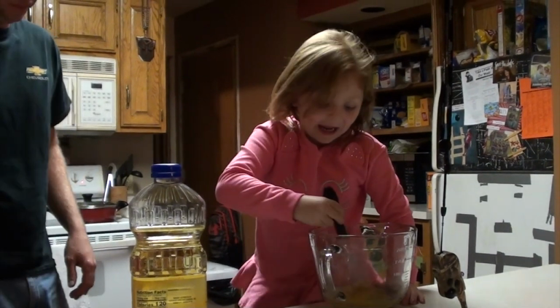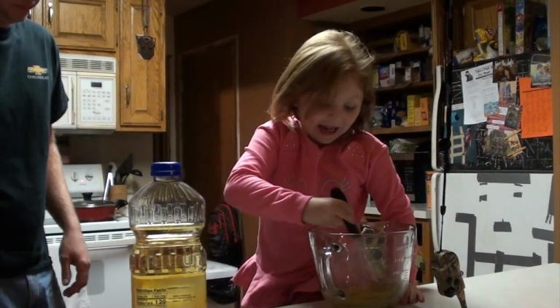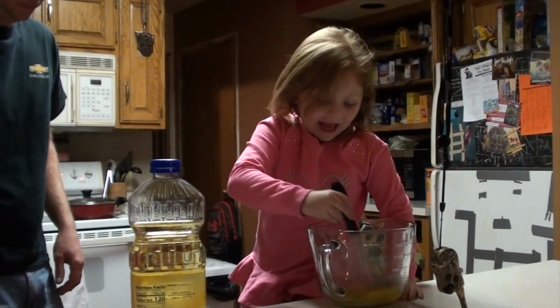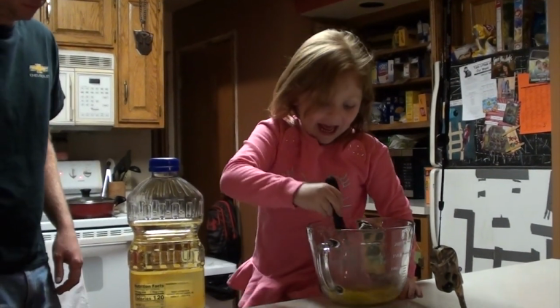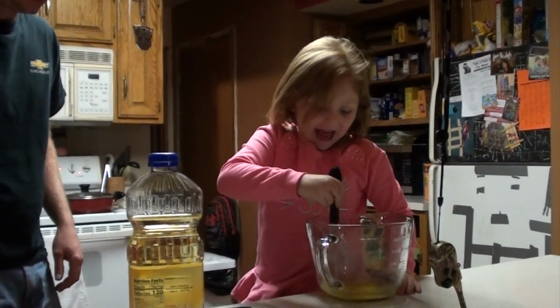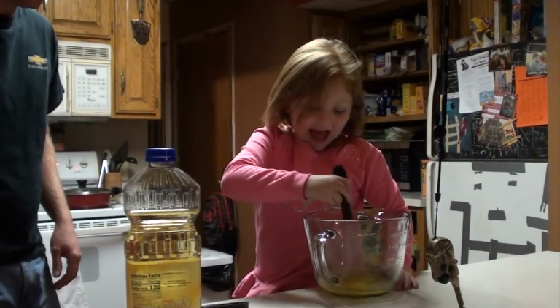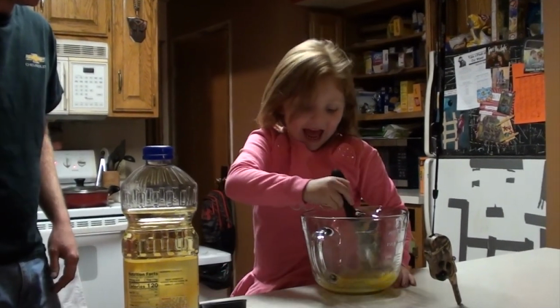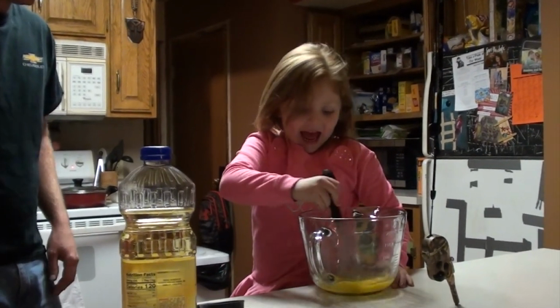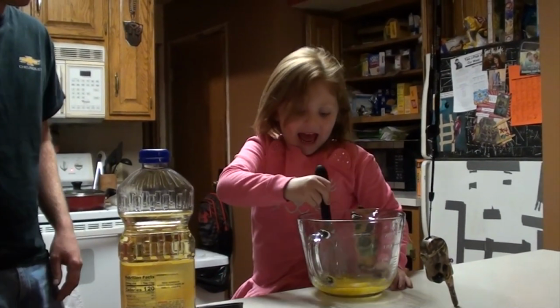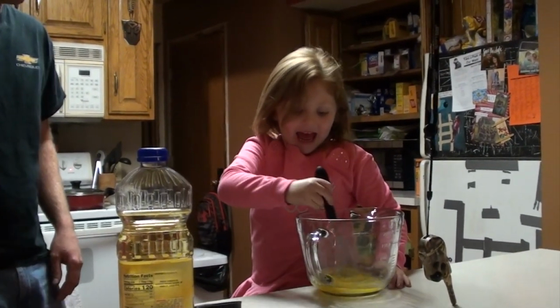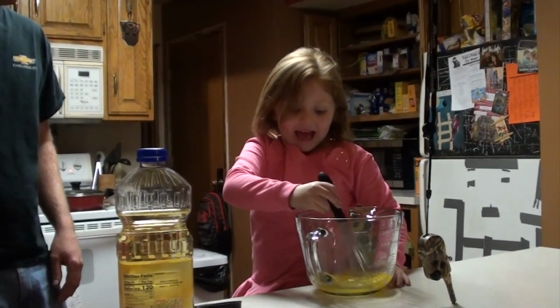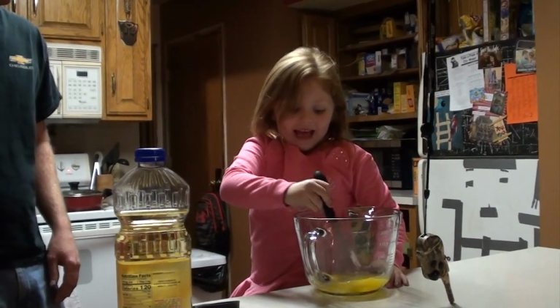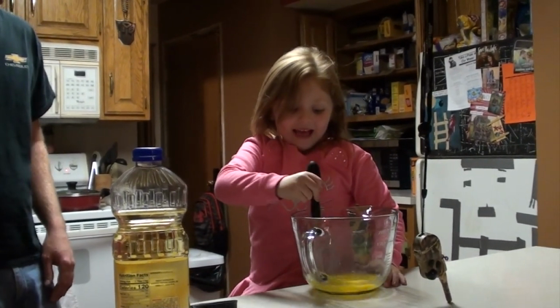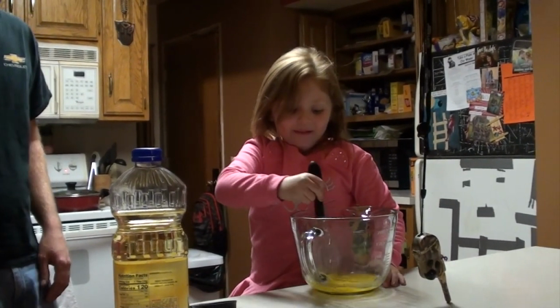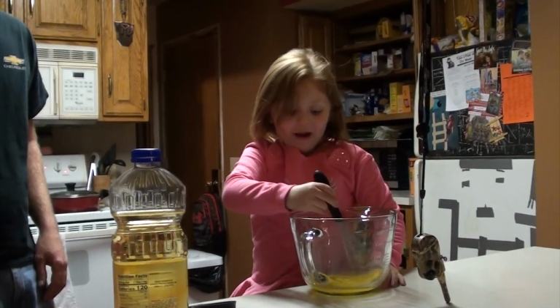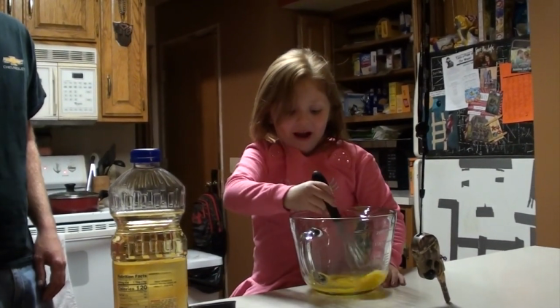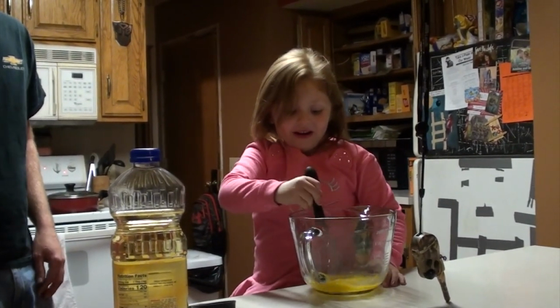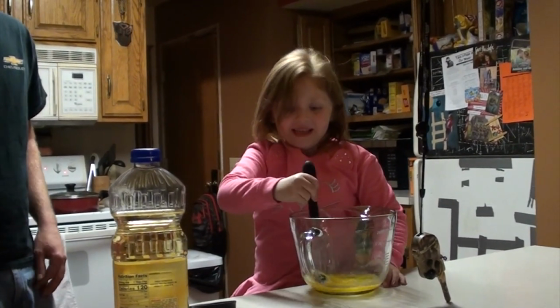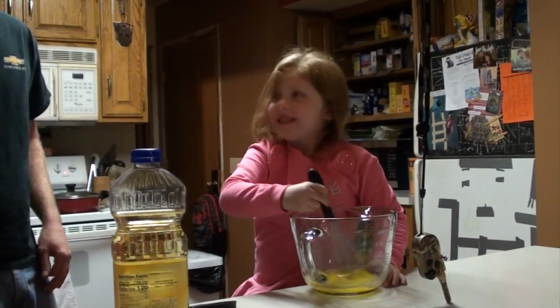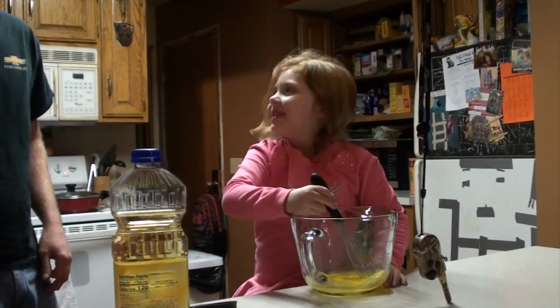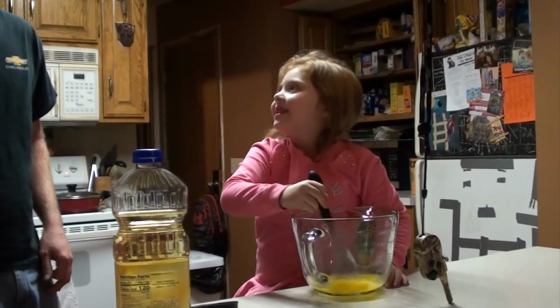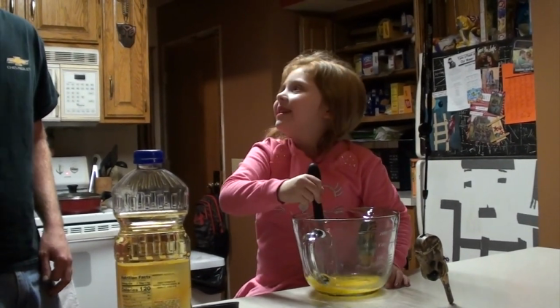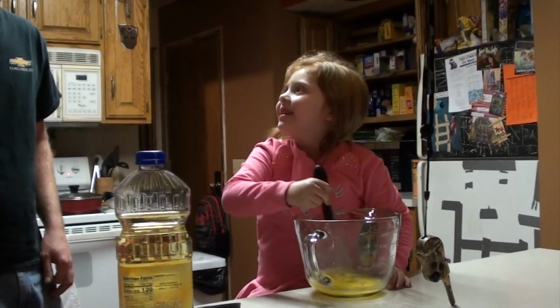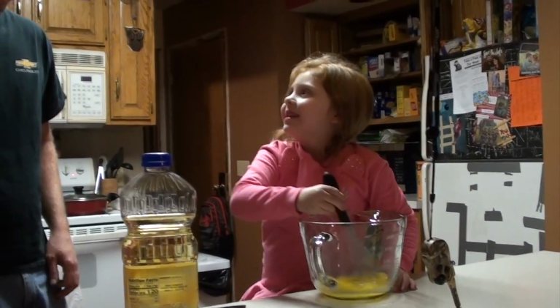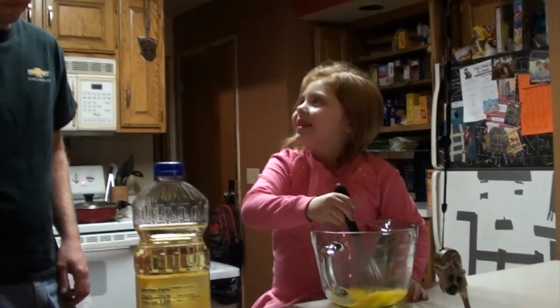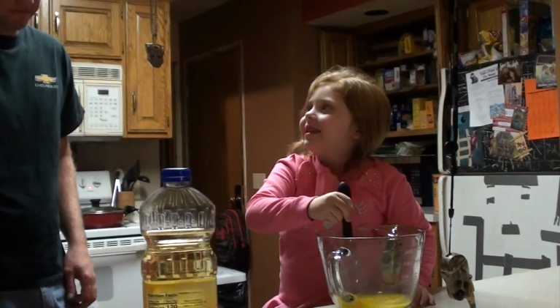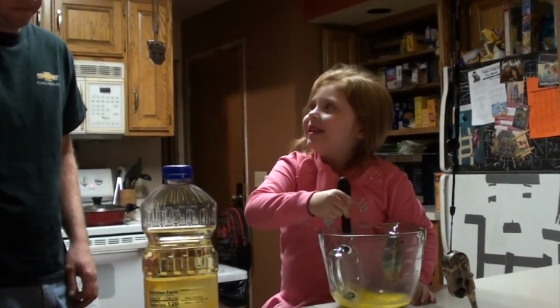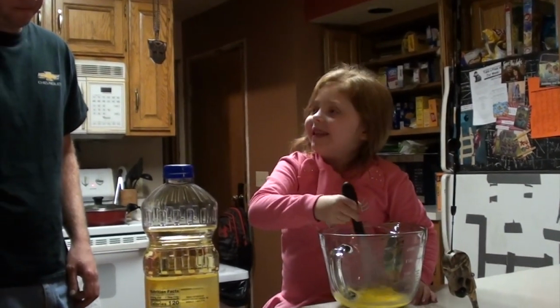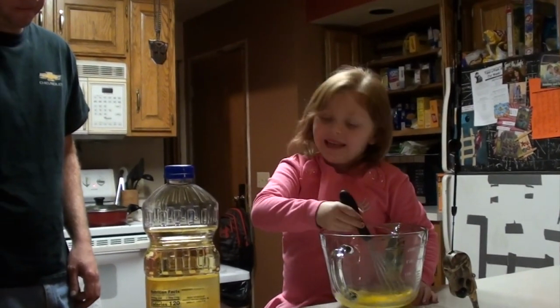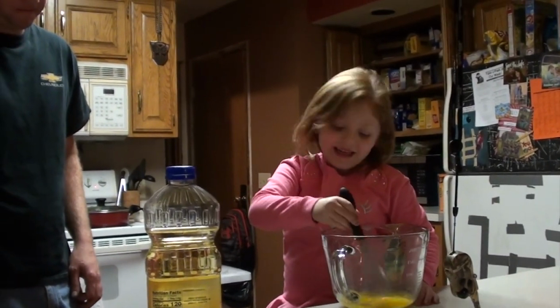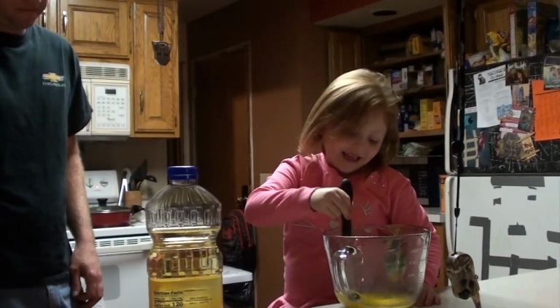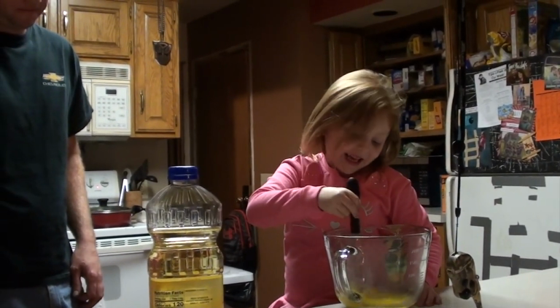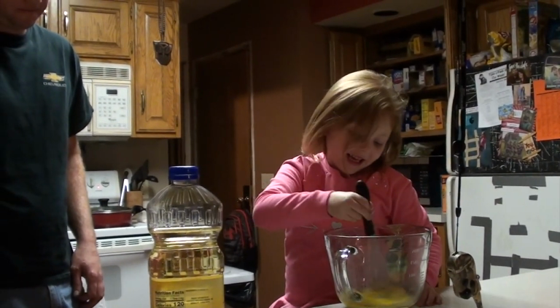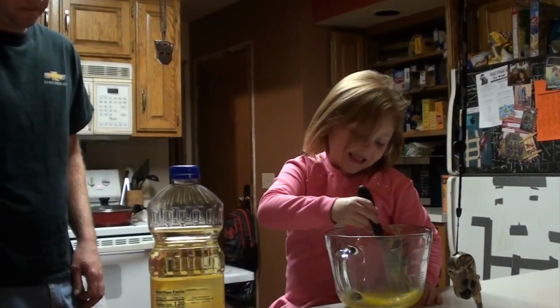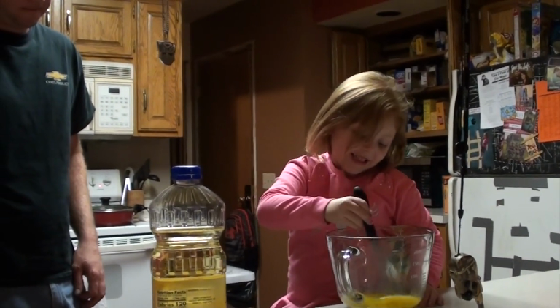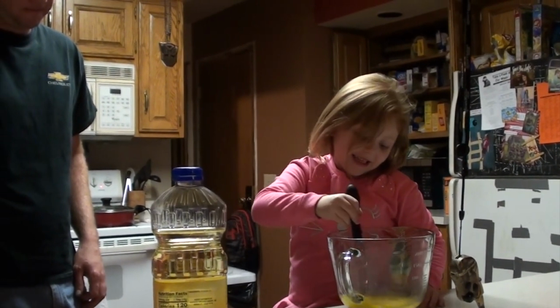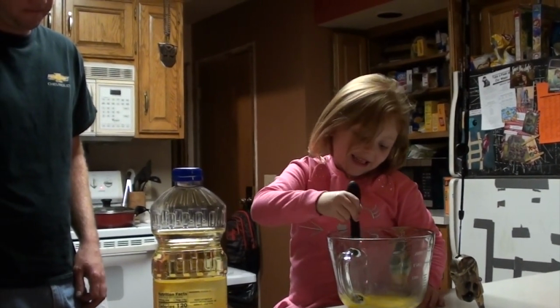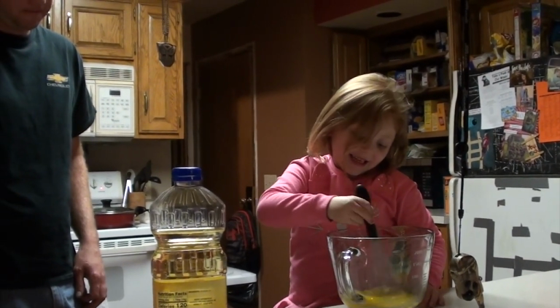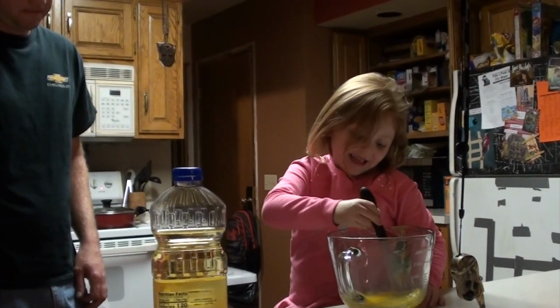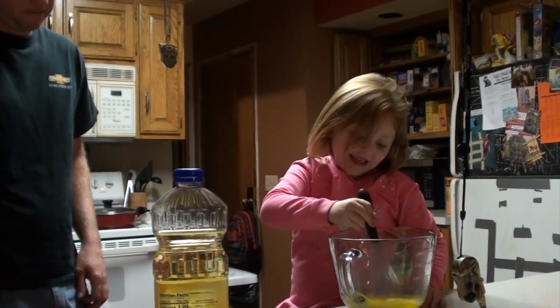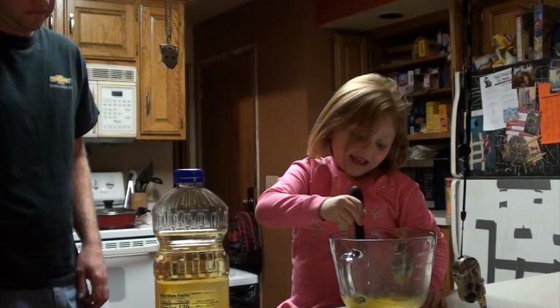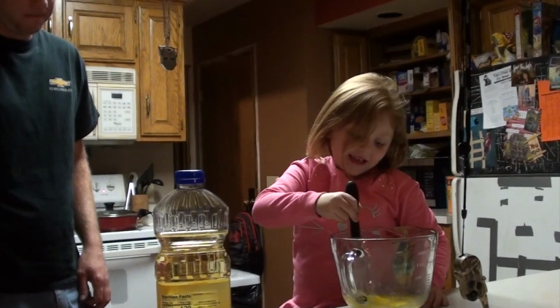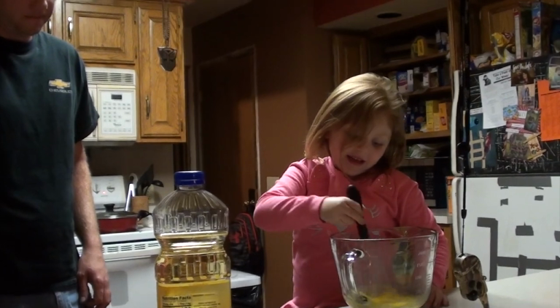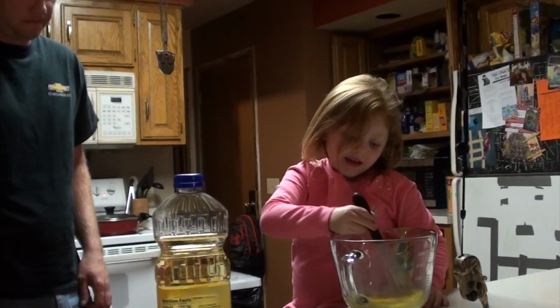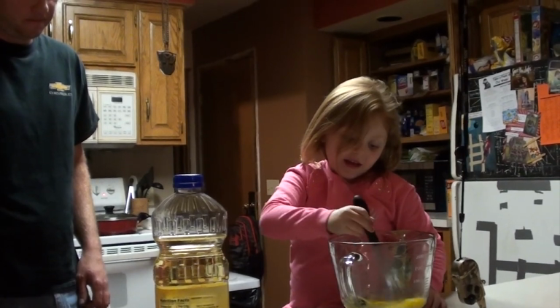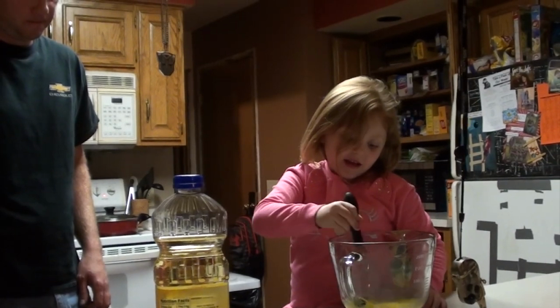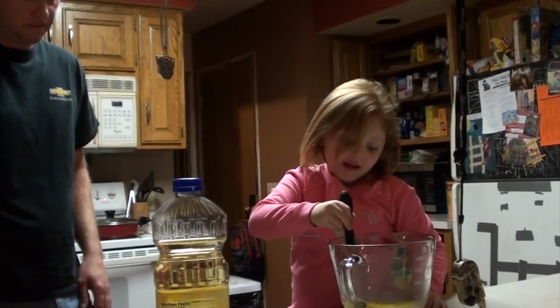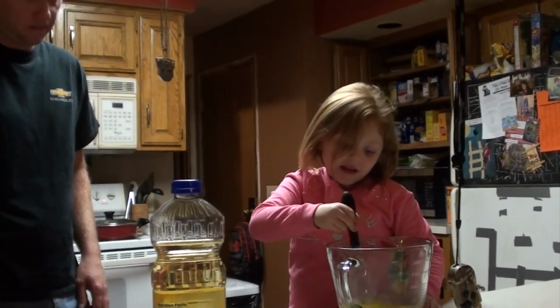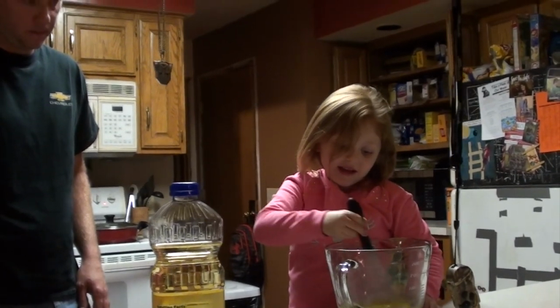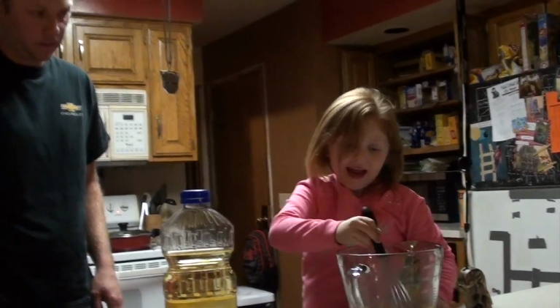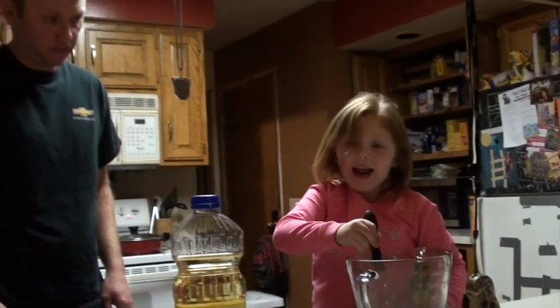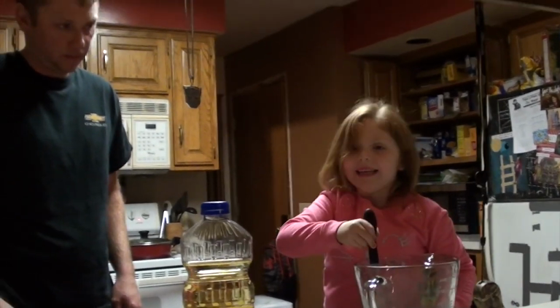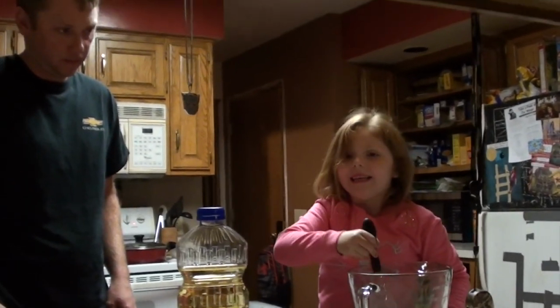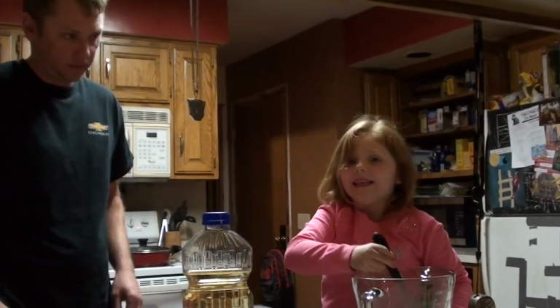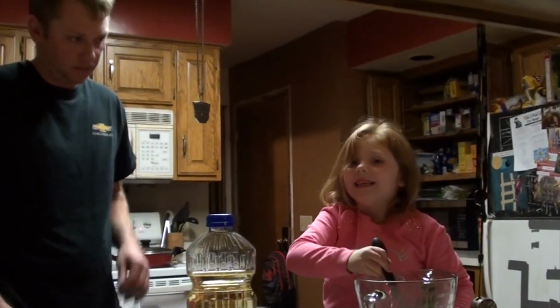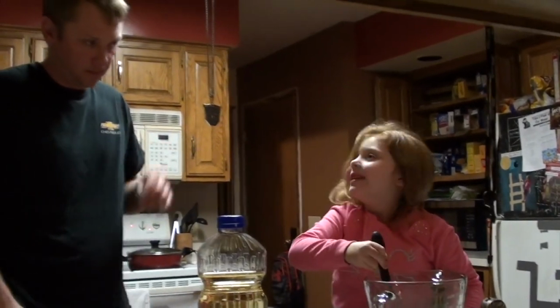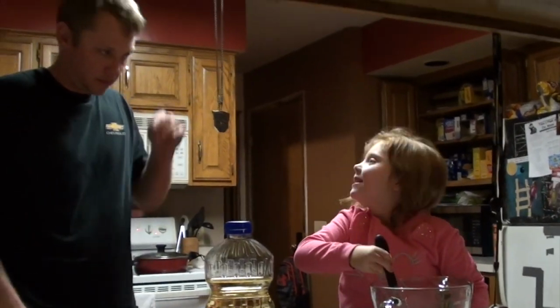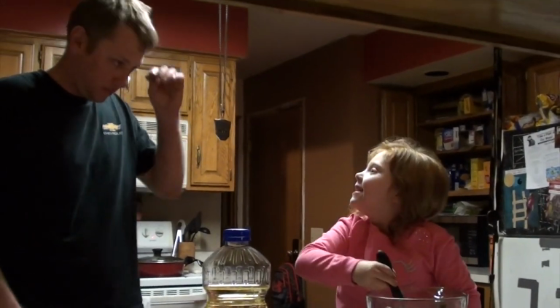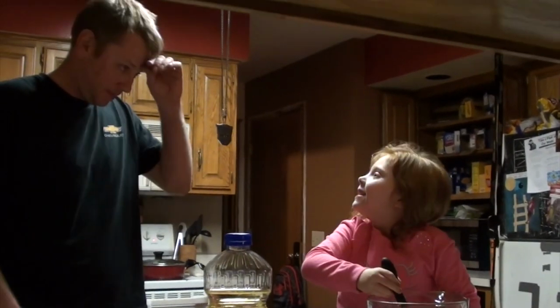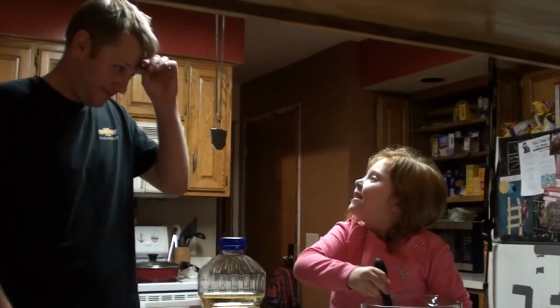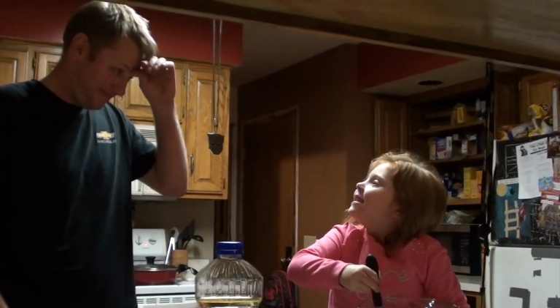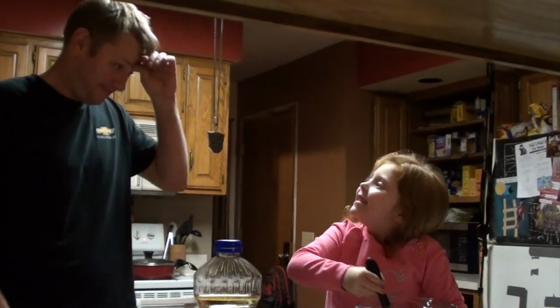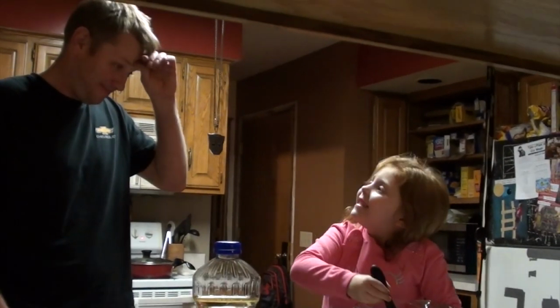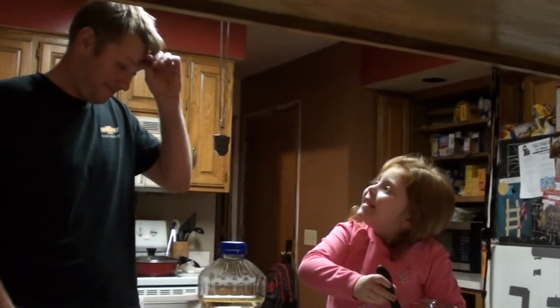What are you making? Brownies. Who are you making brownies with? Daddy. Your dad?